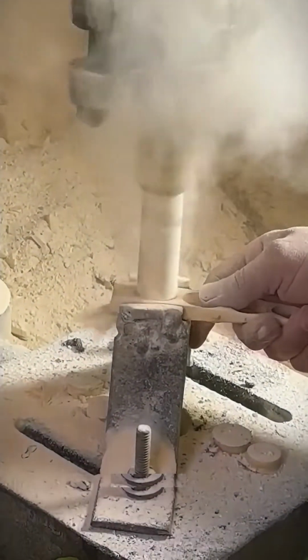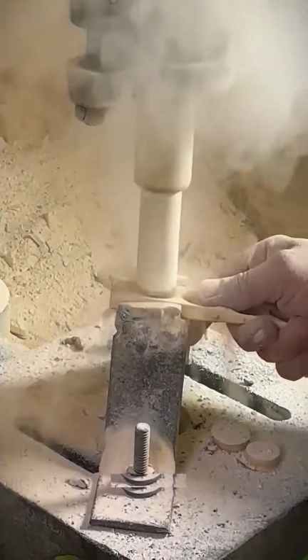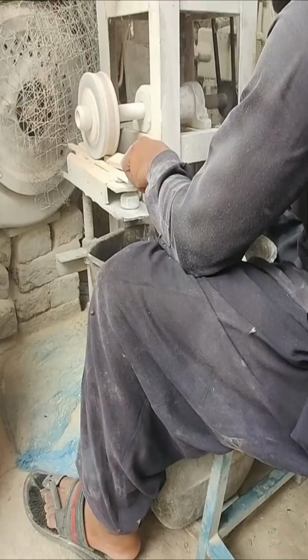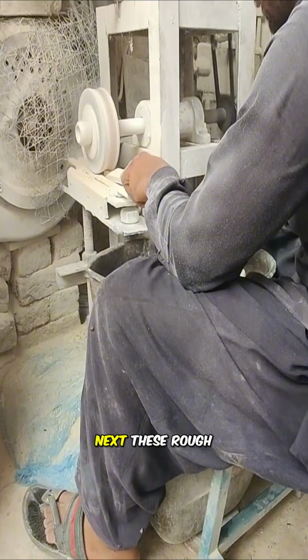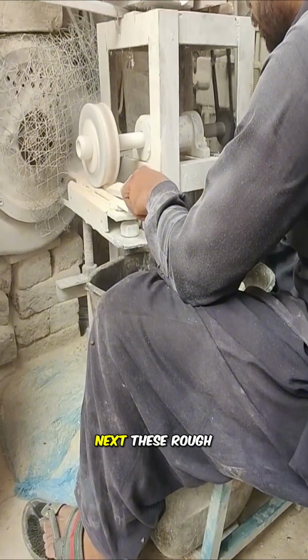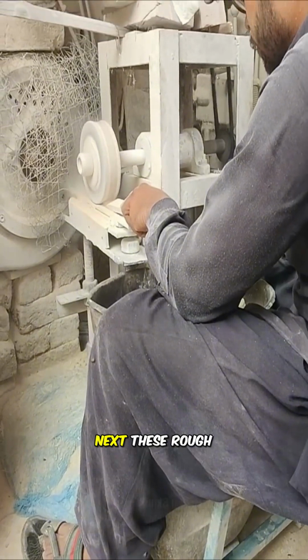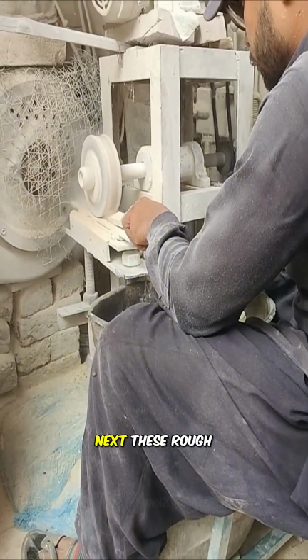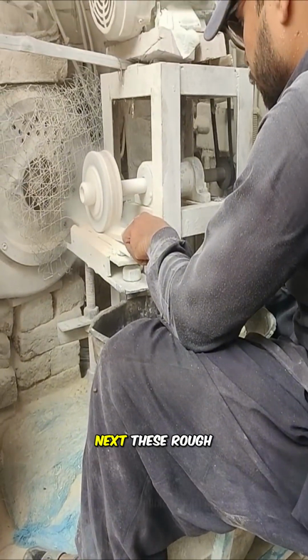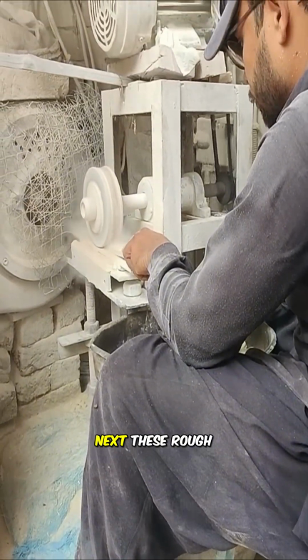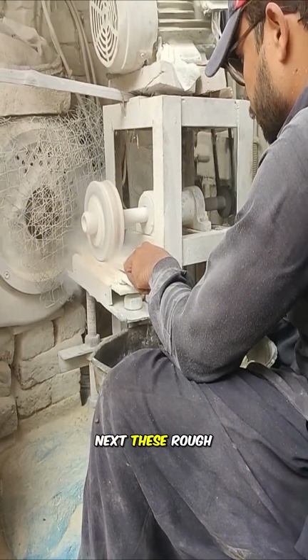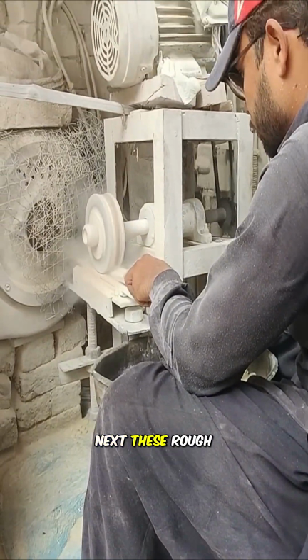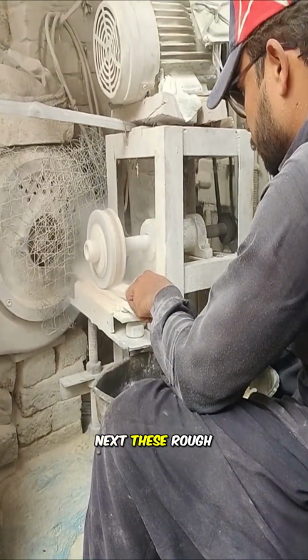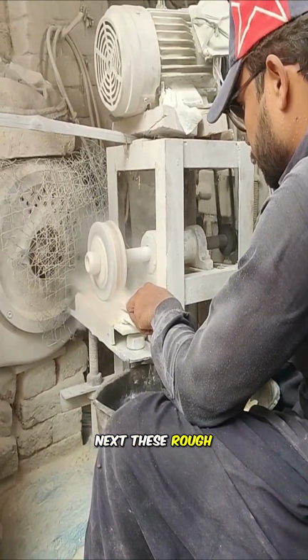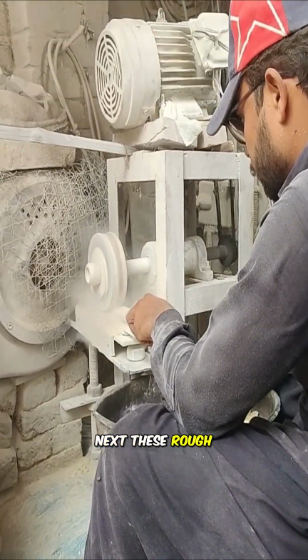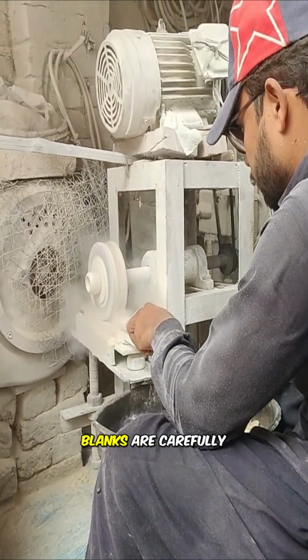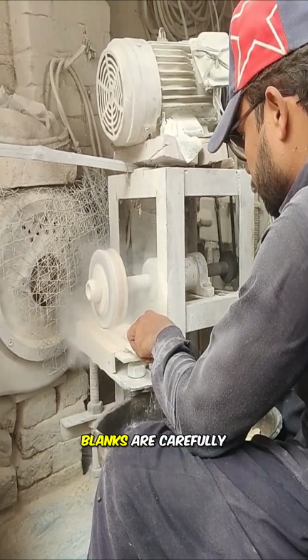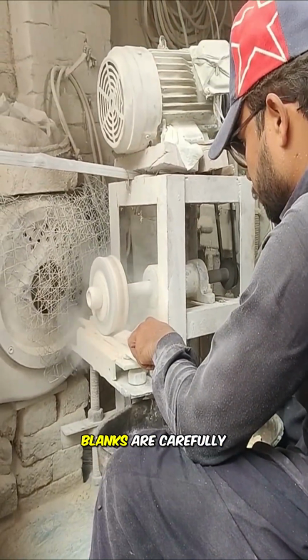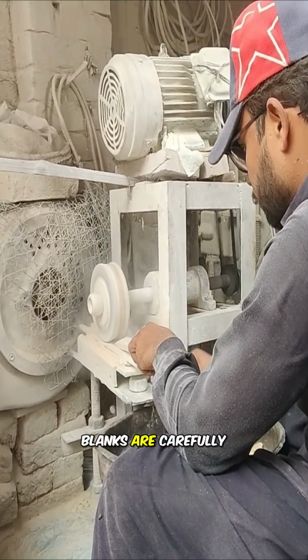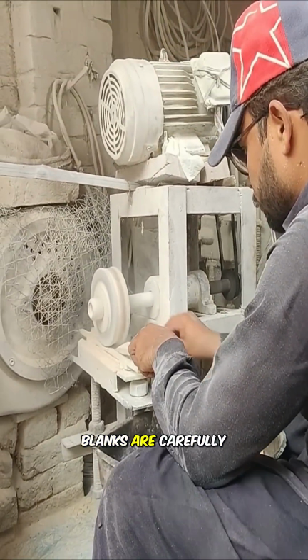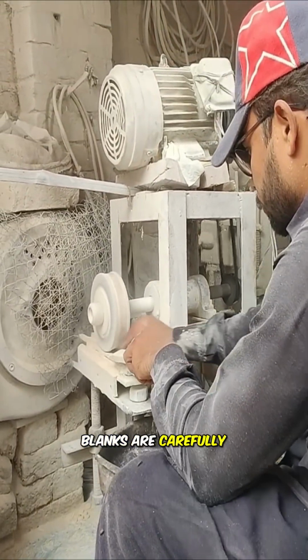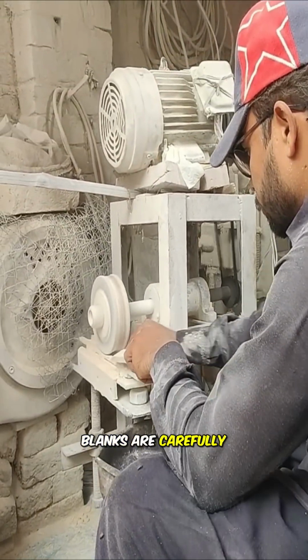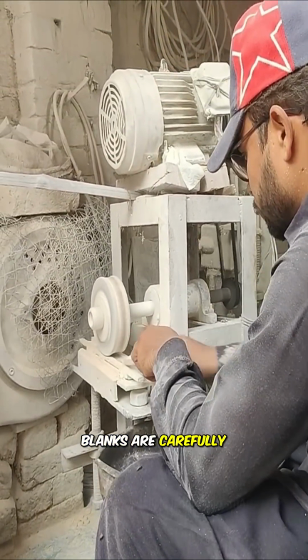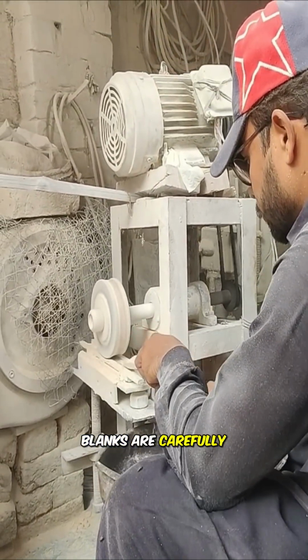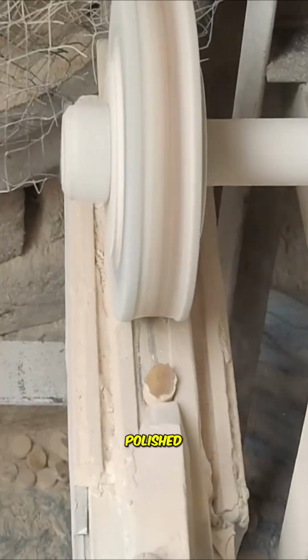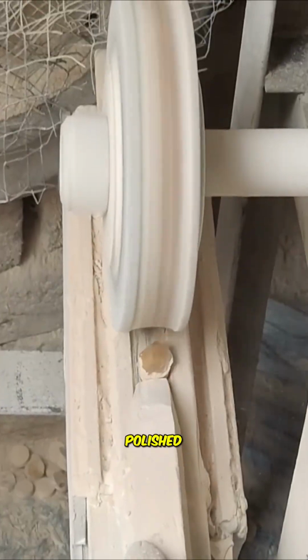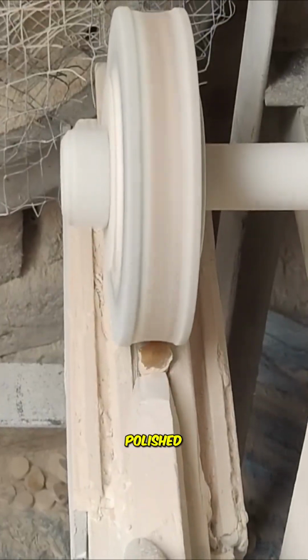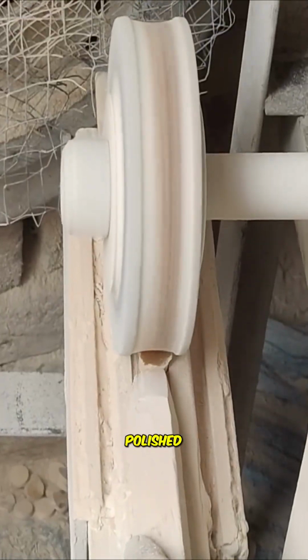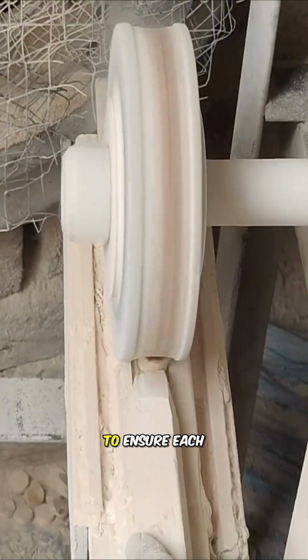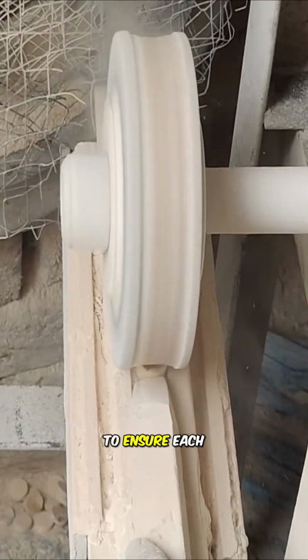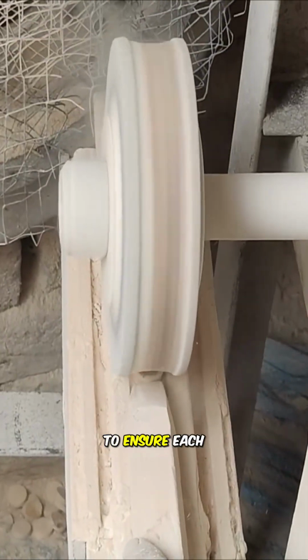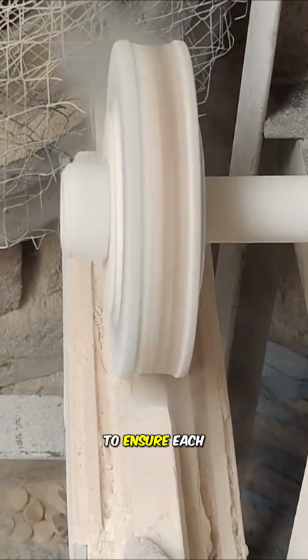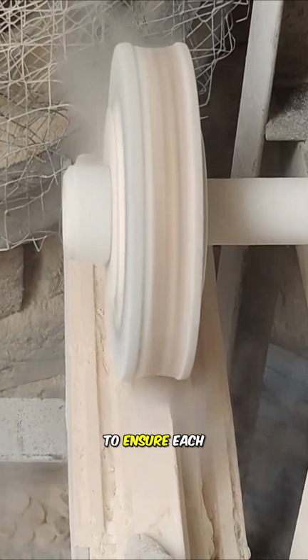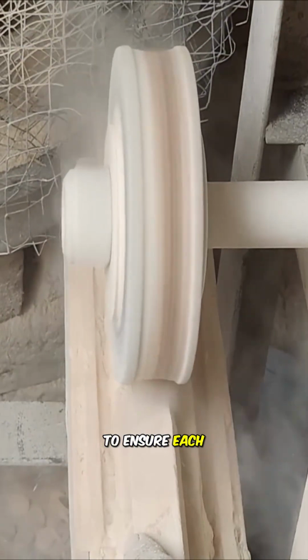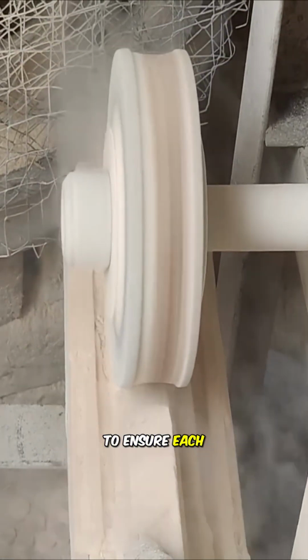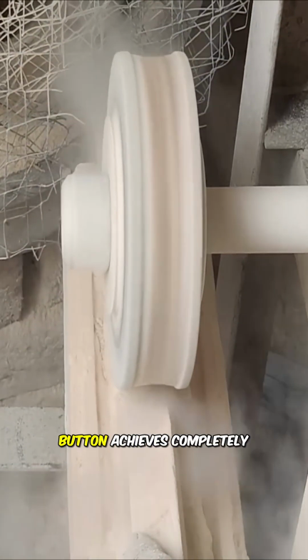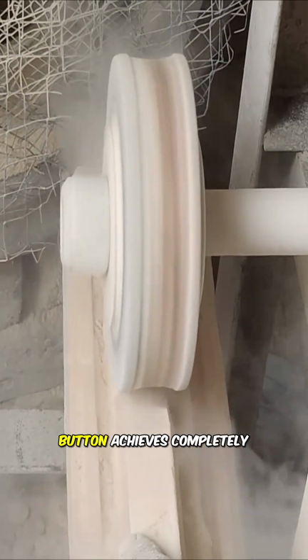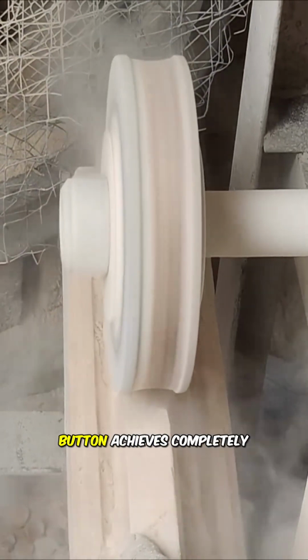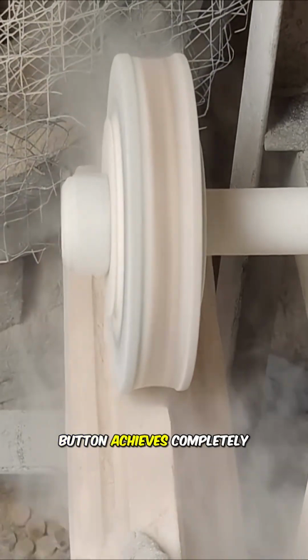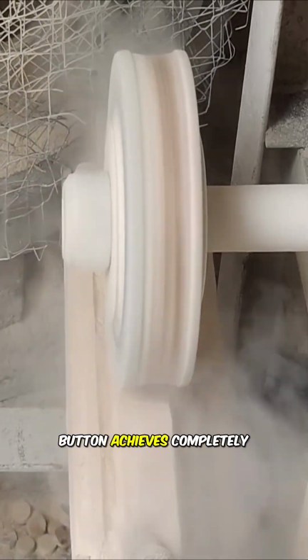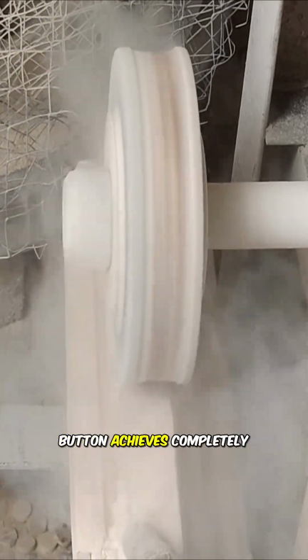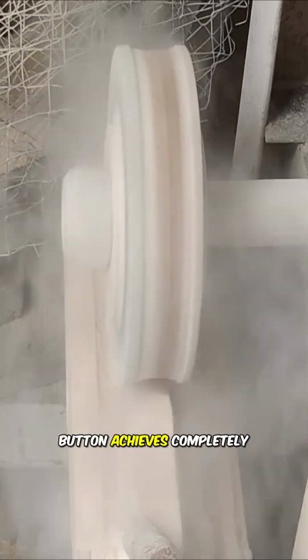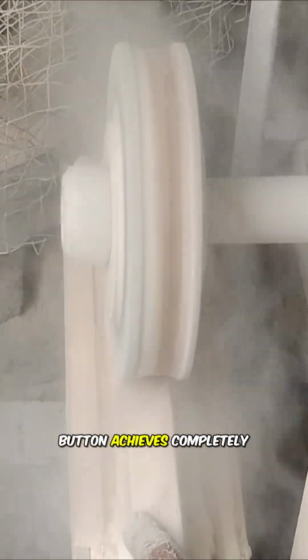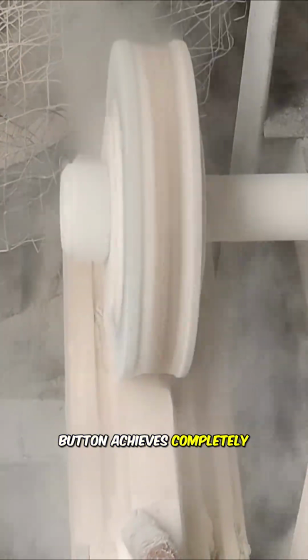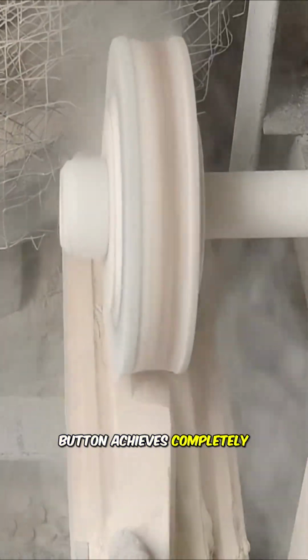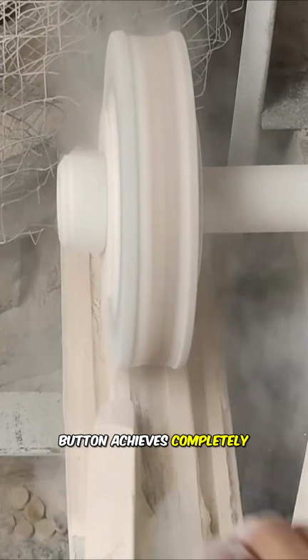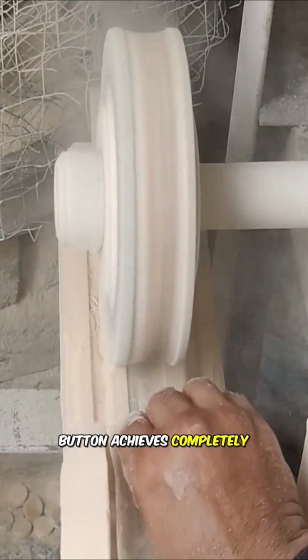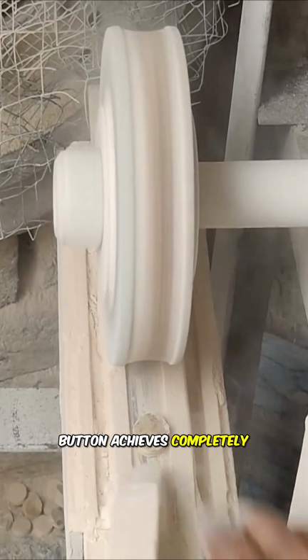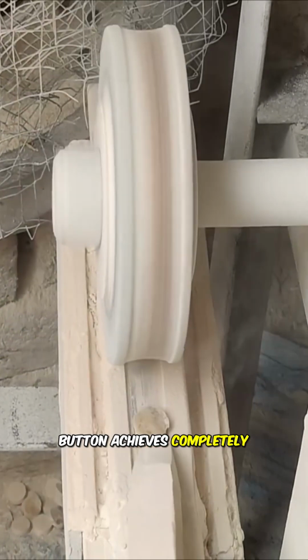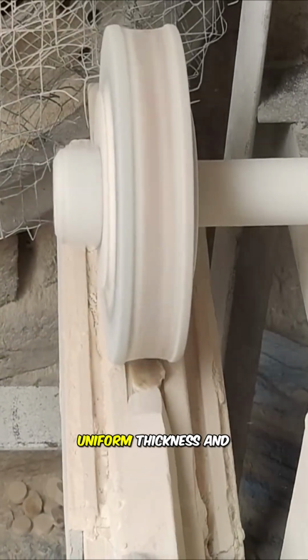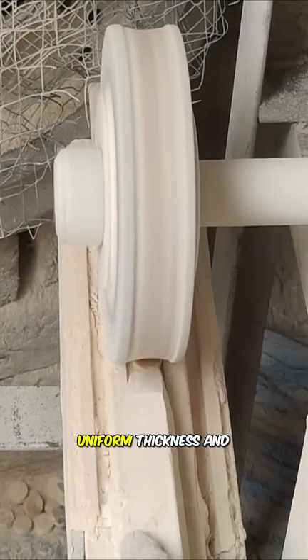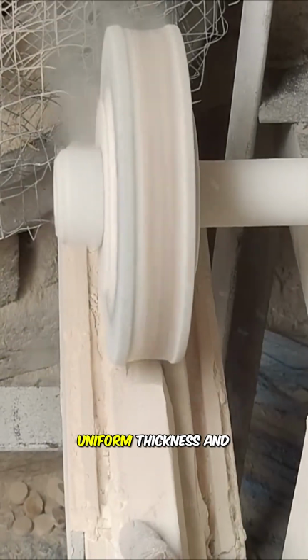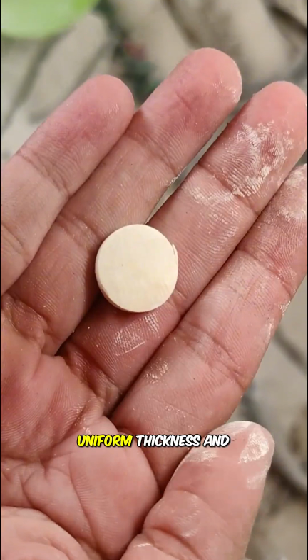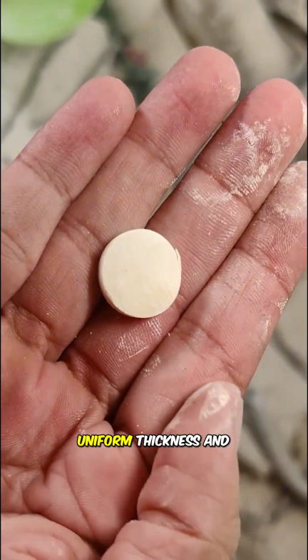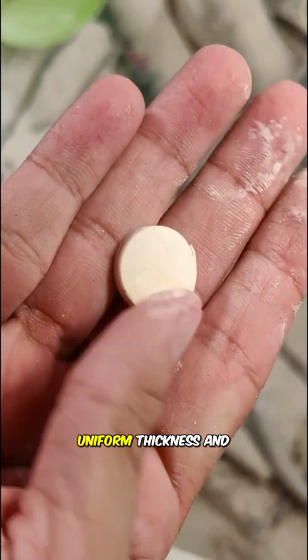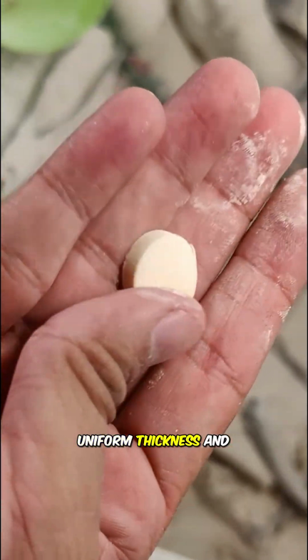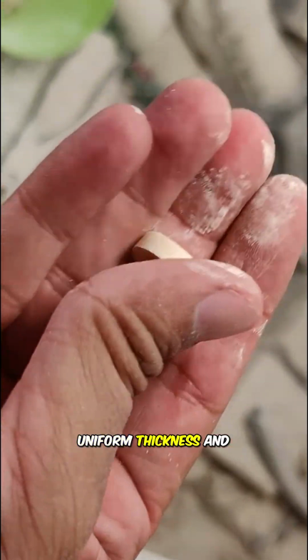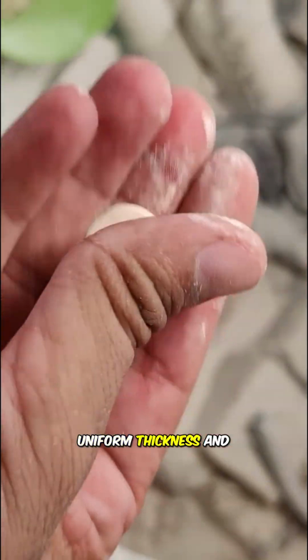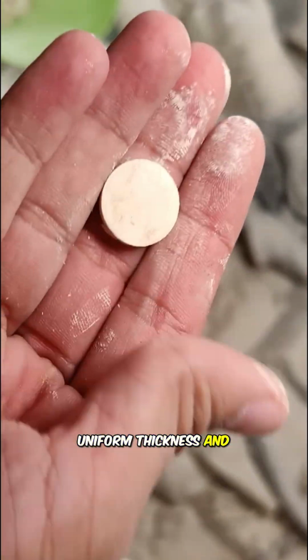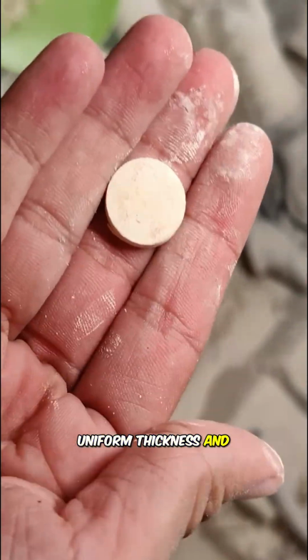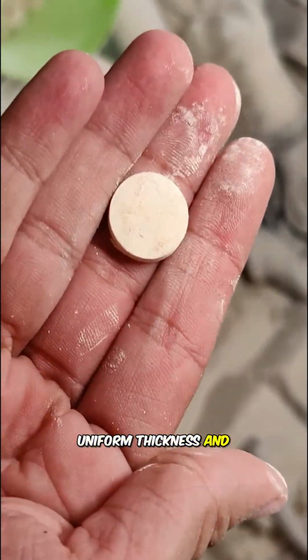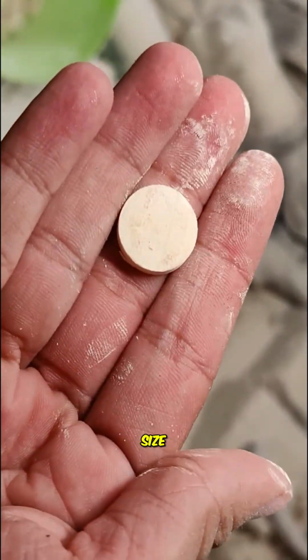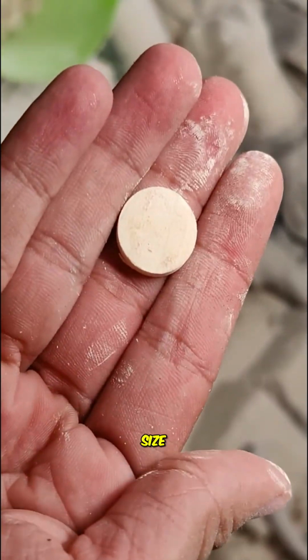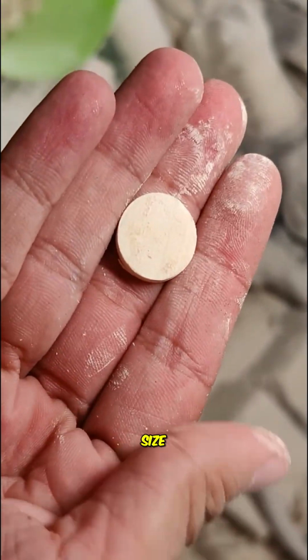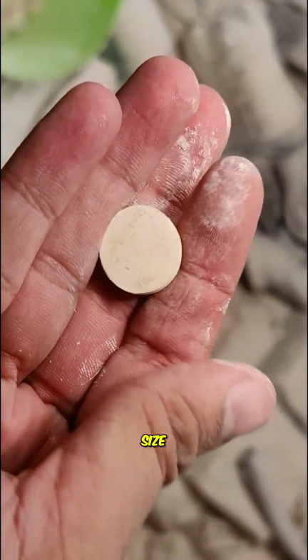Next, these rough blanks are carefully polished to ensure each button achieves completely uniform thickness and size.